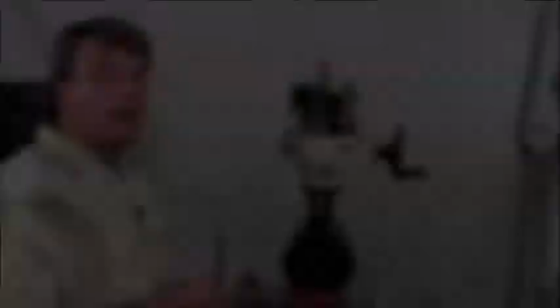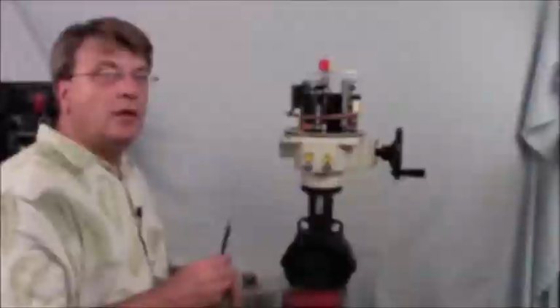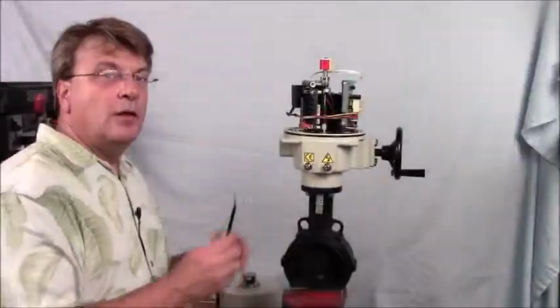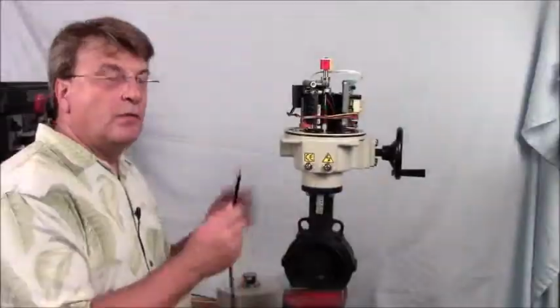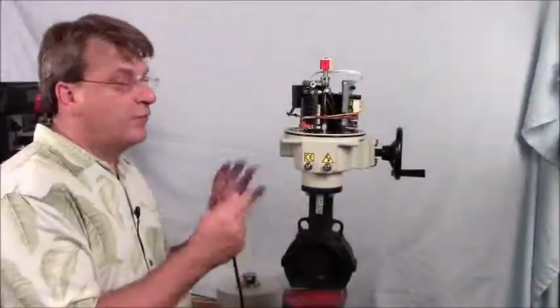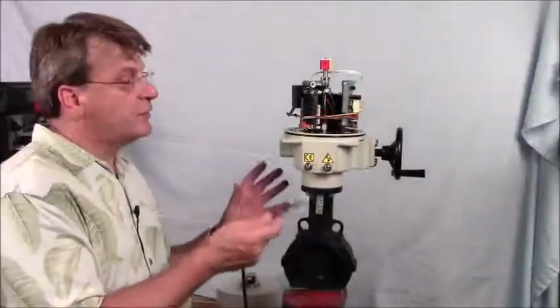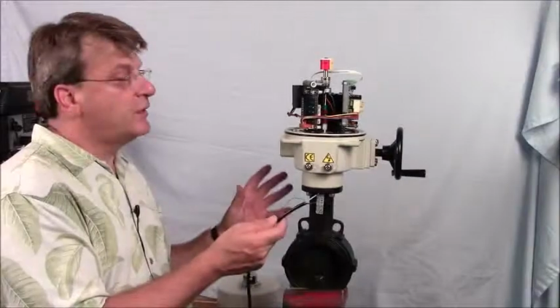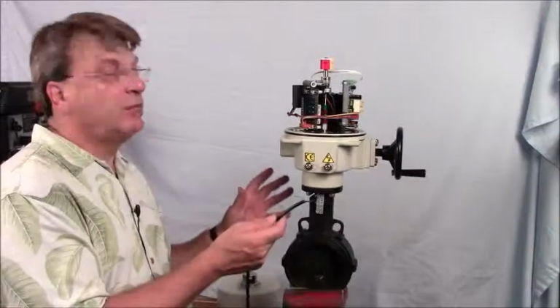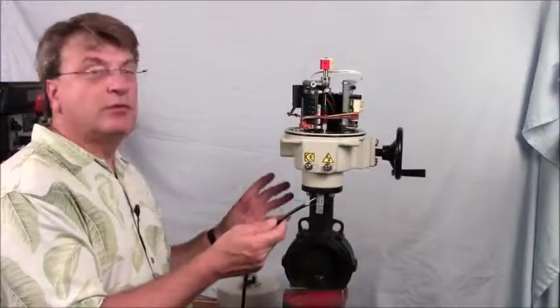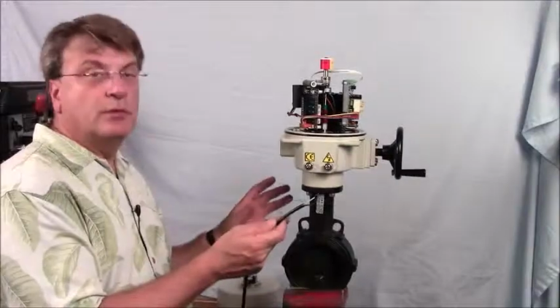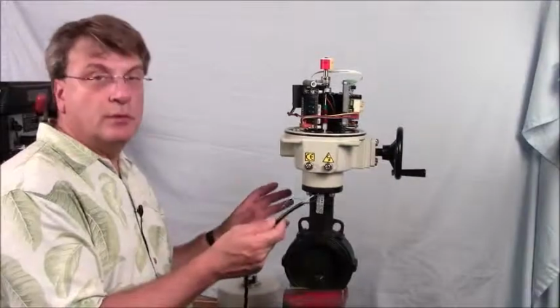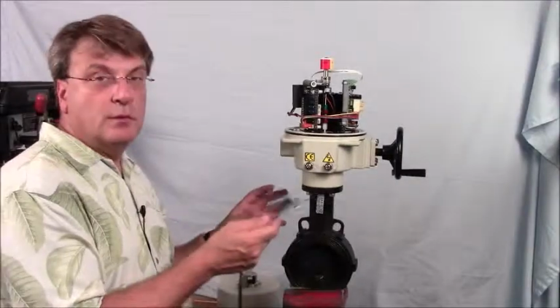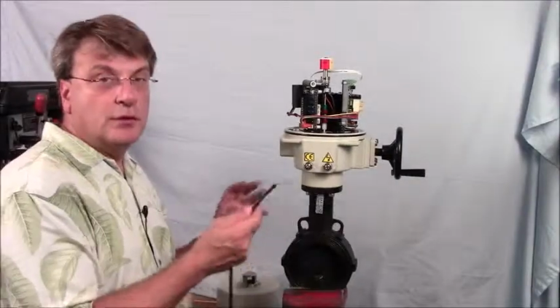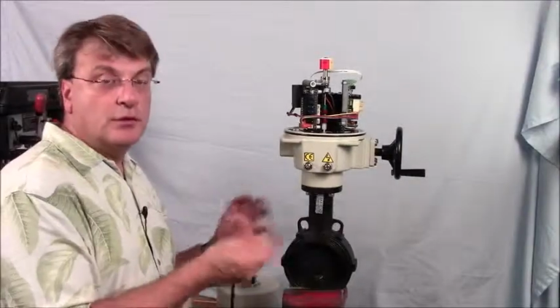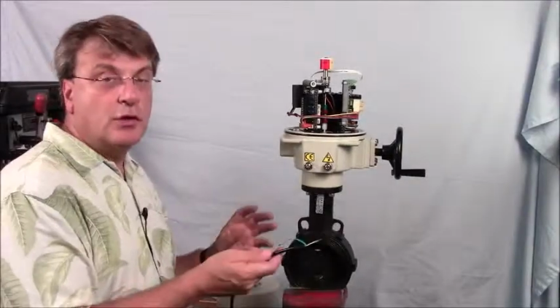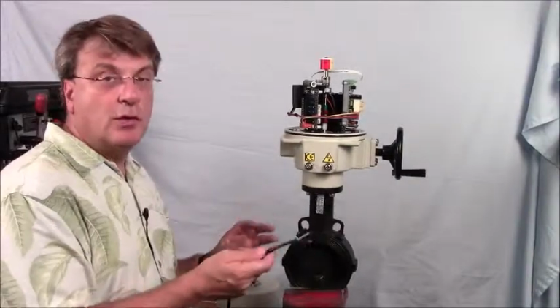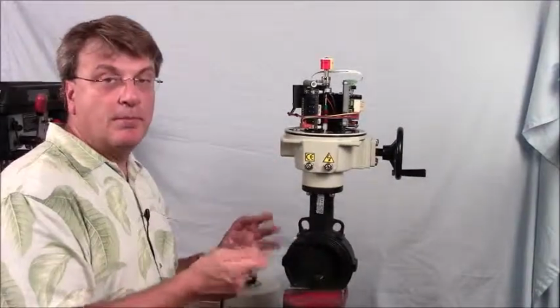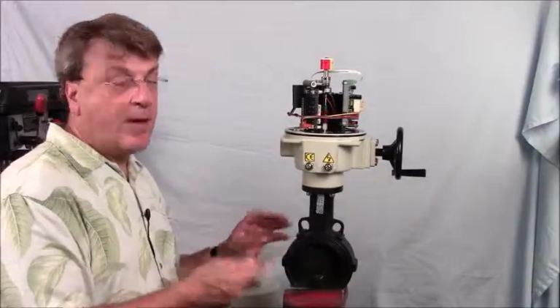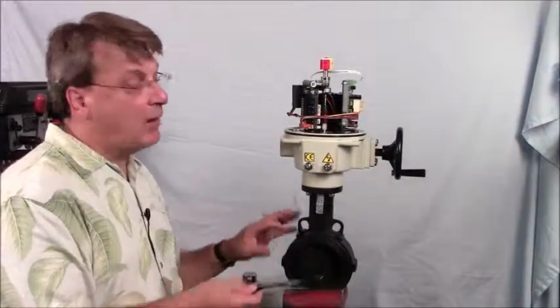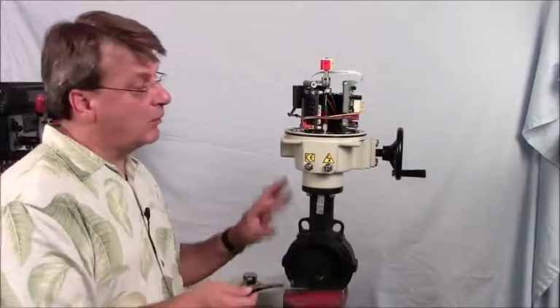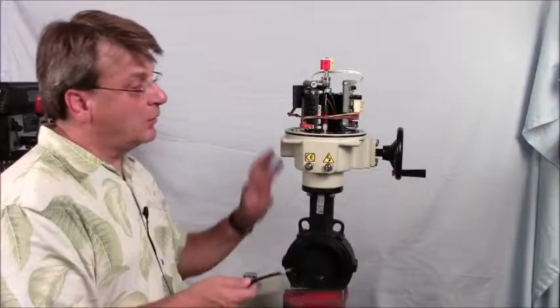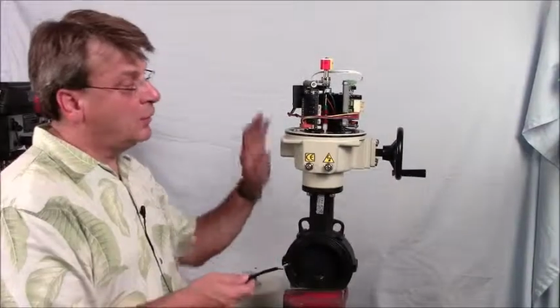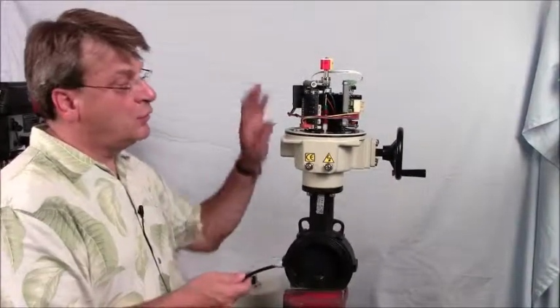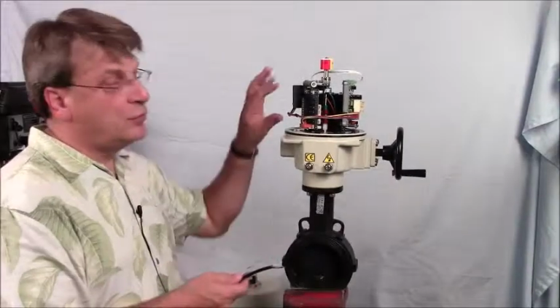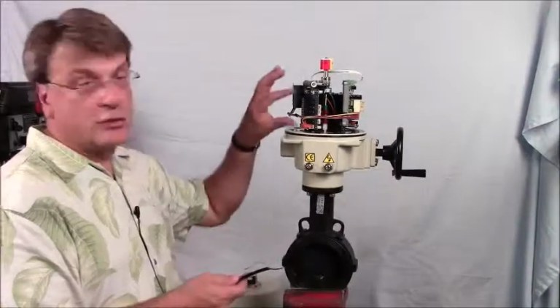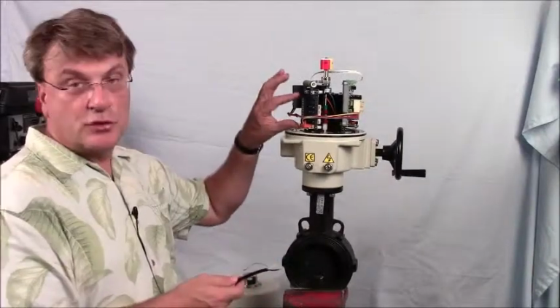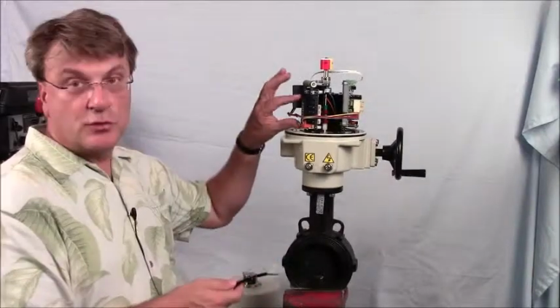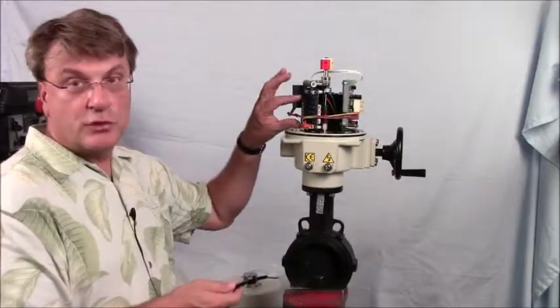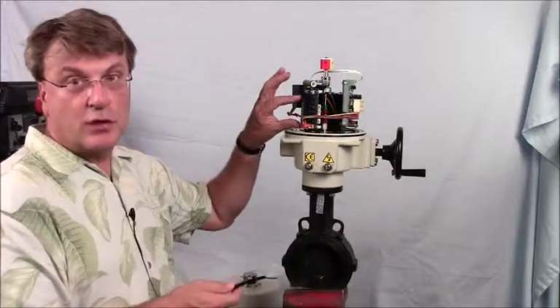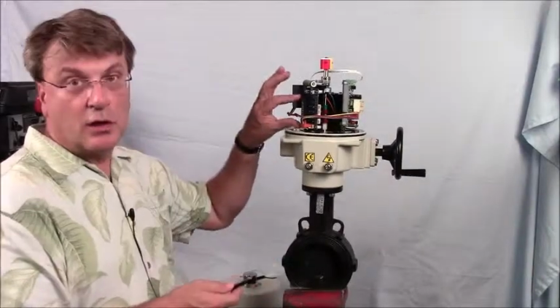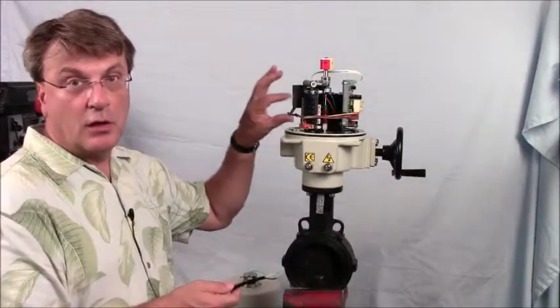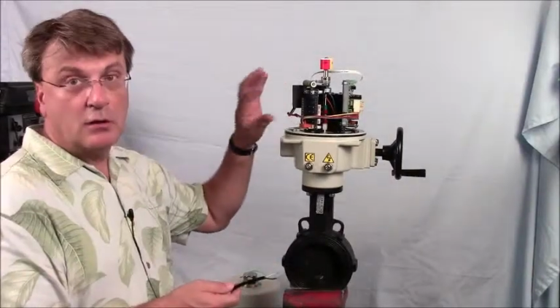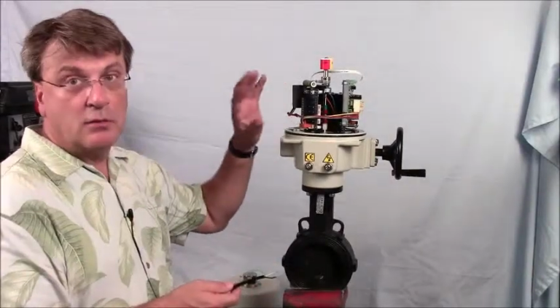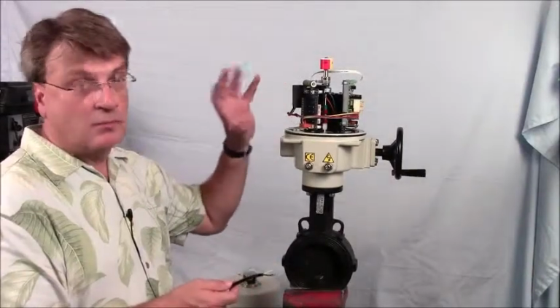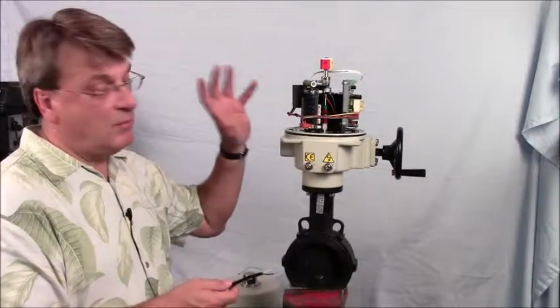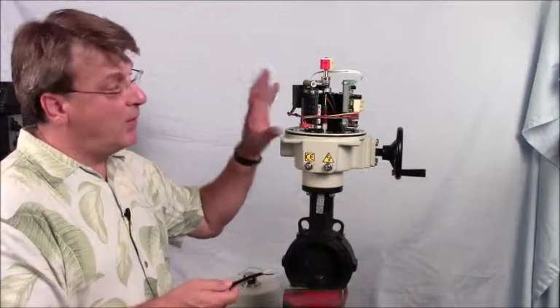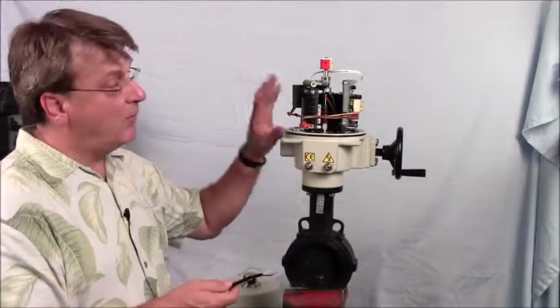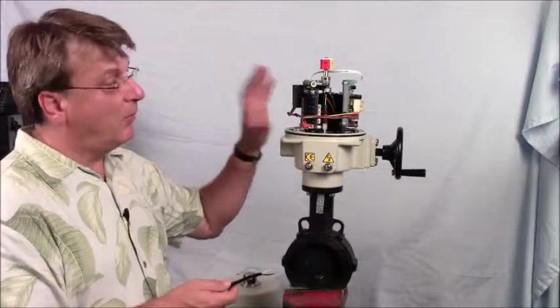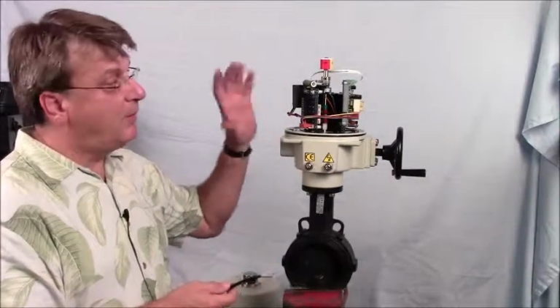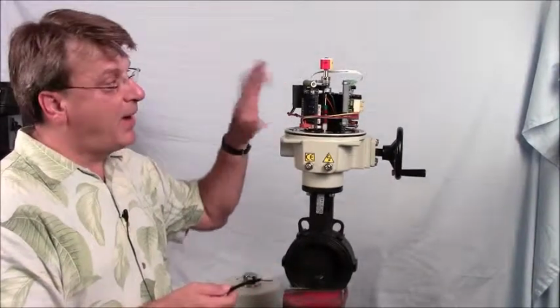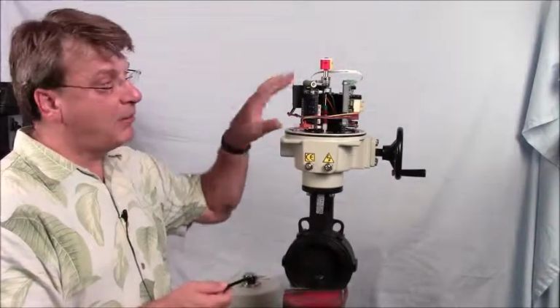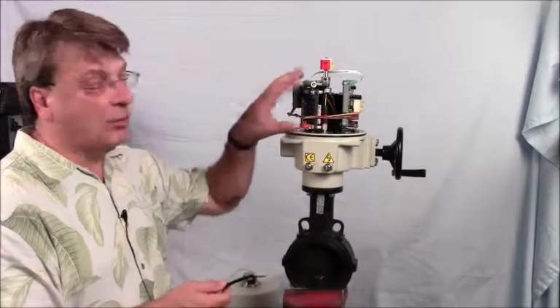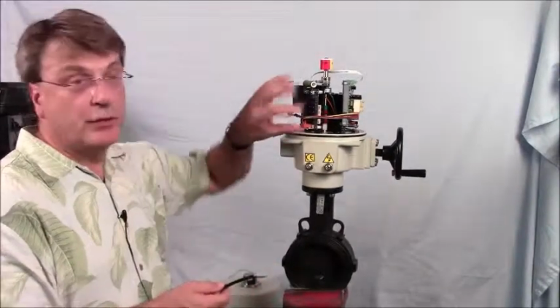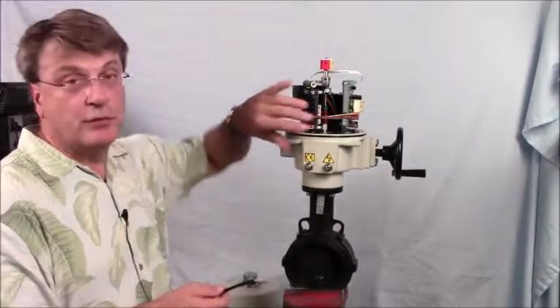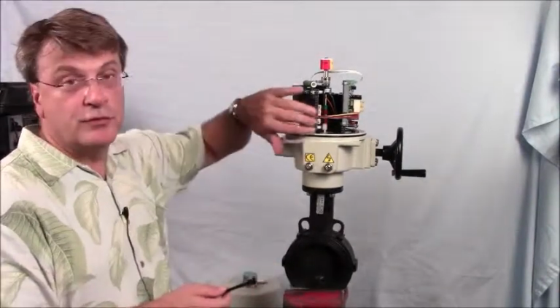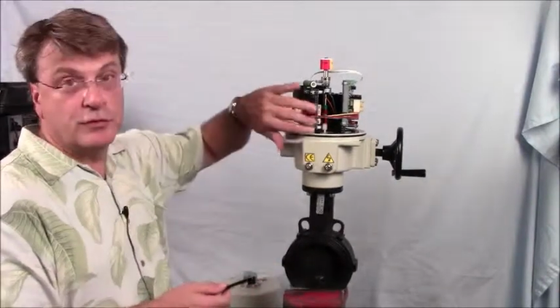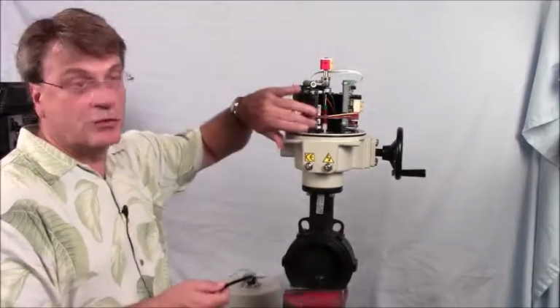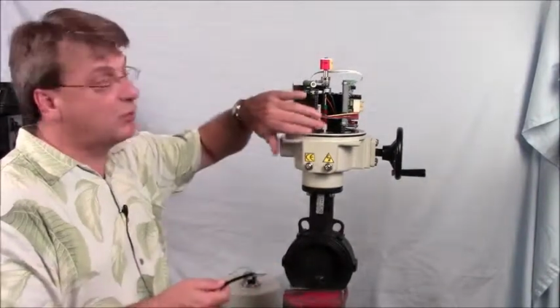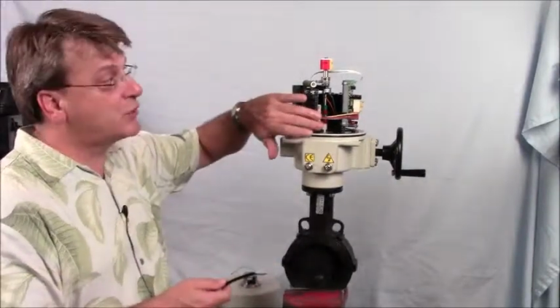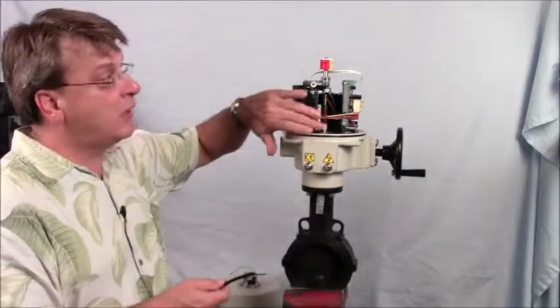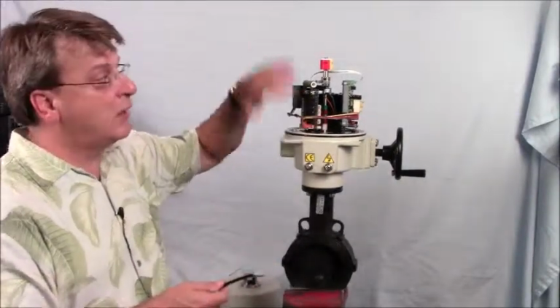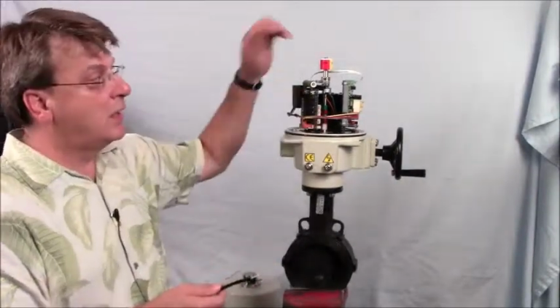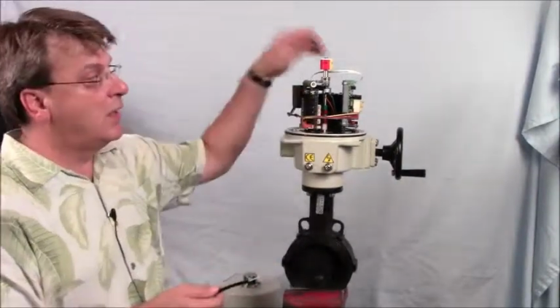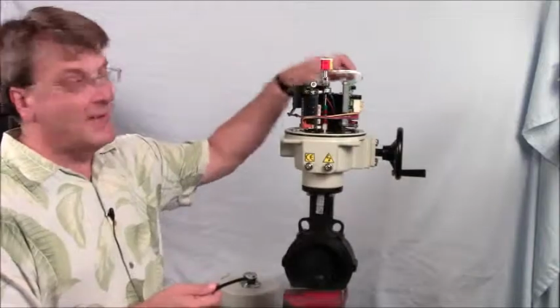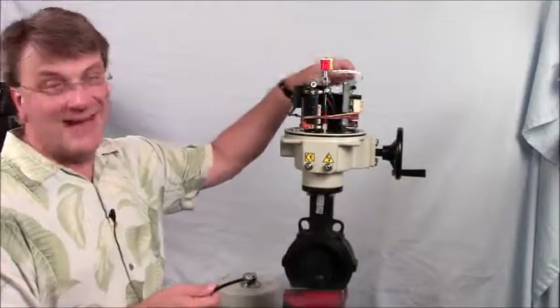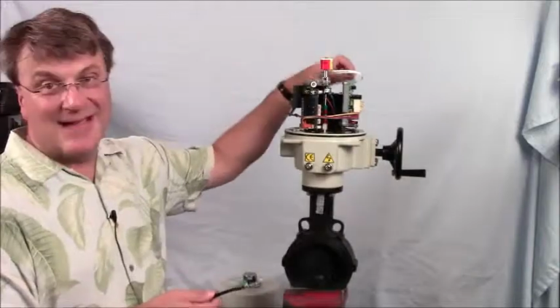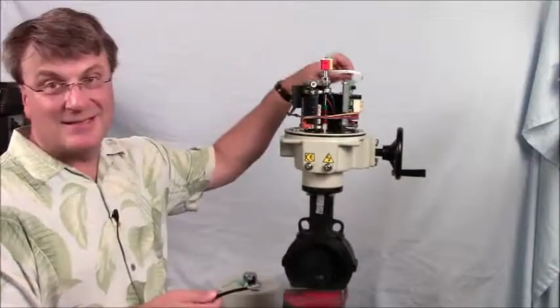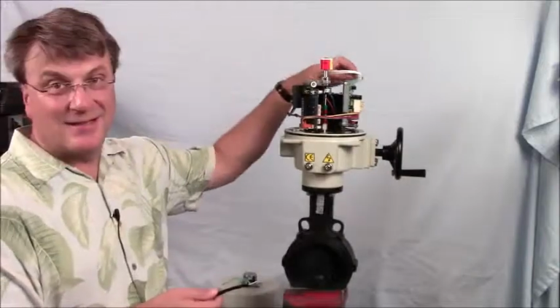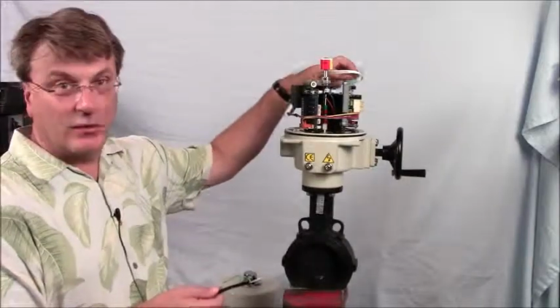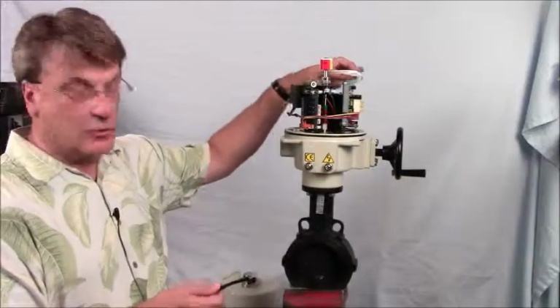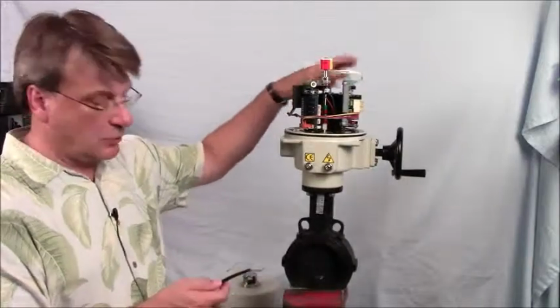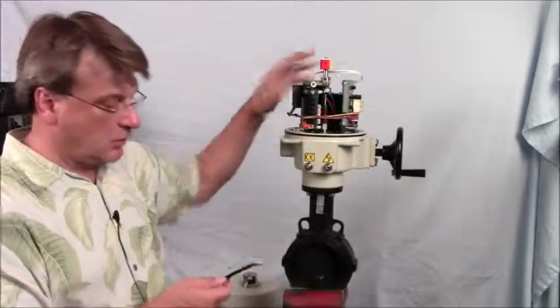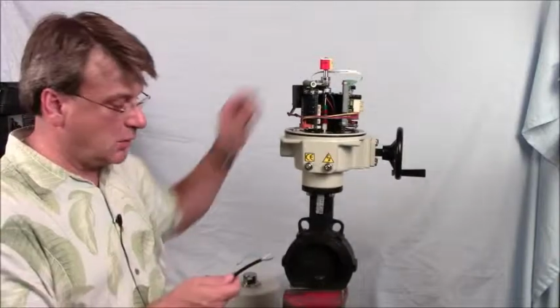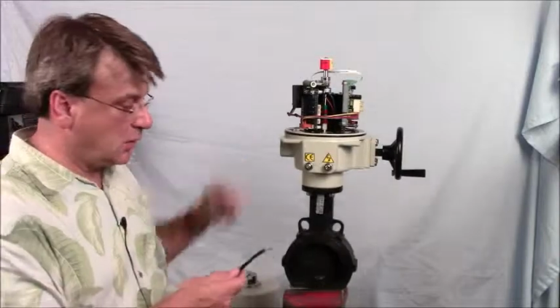The first thing we'll do is hook up power to the switch card. Remember, power only goes to the switch card, not to the control card.